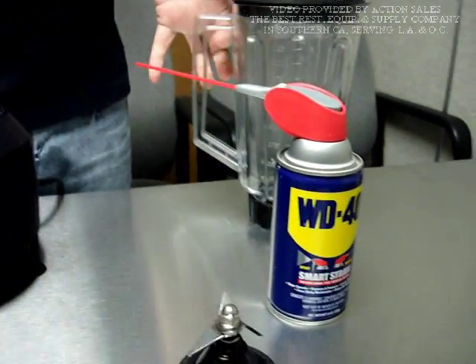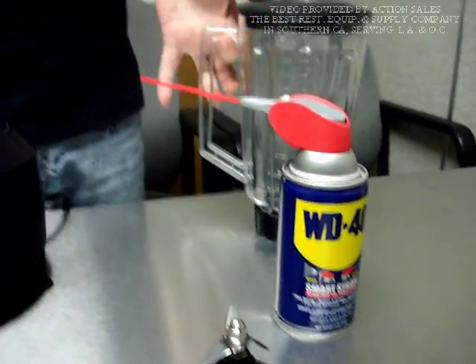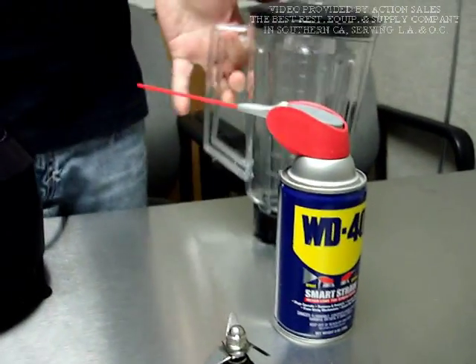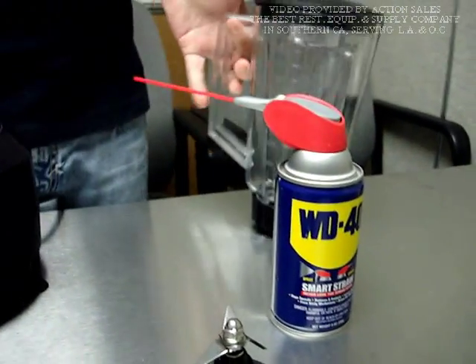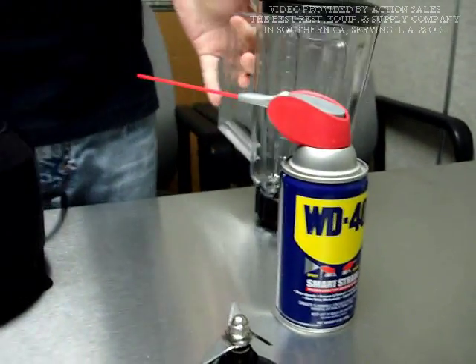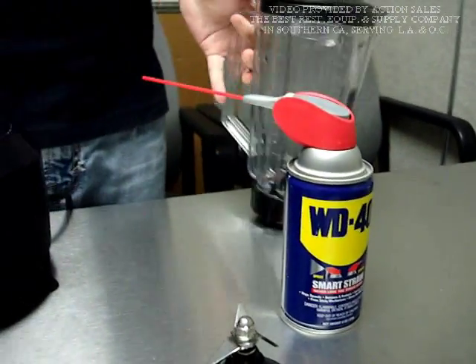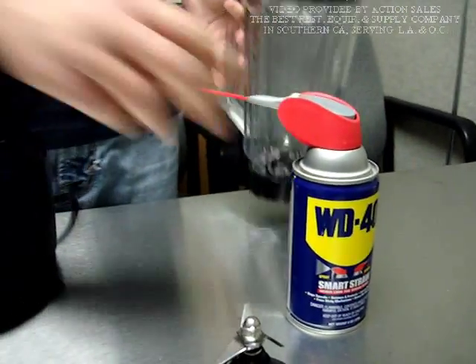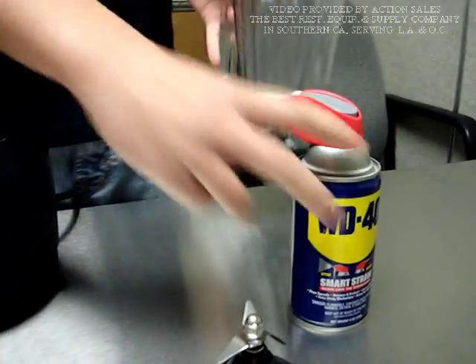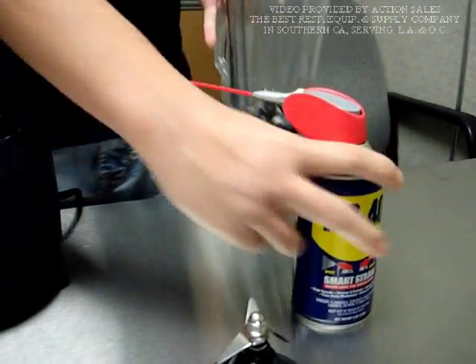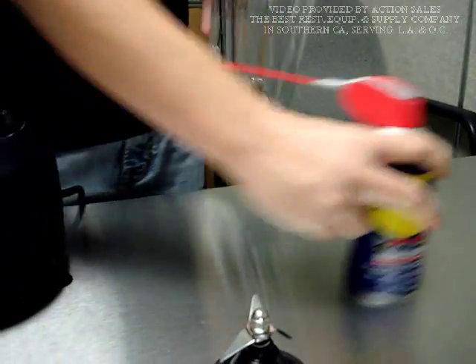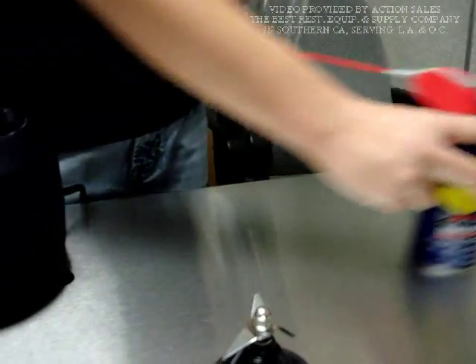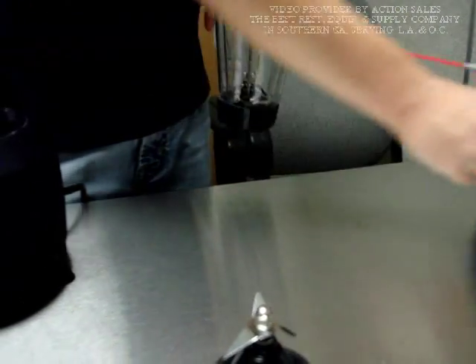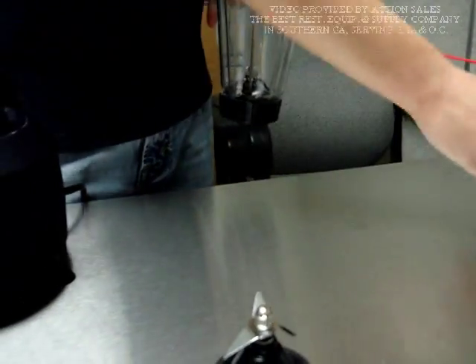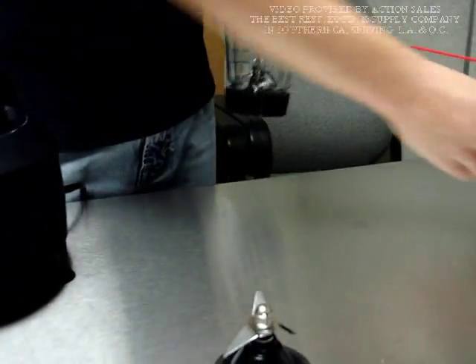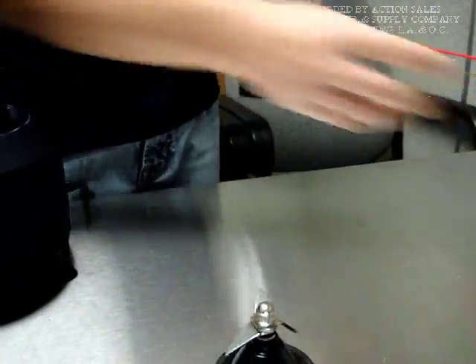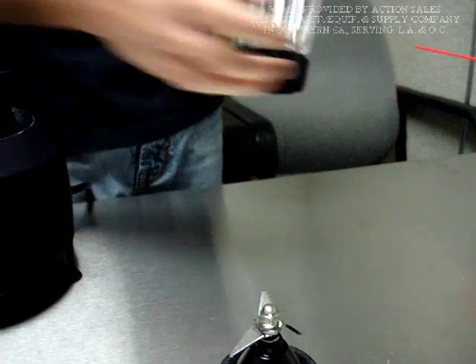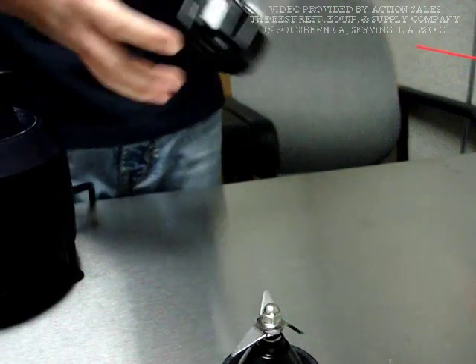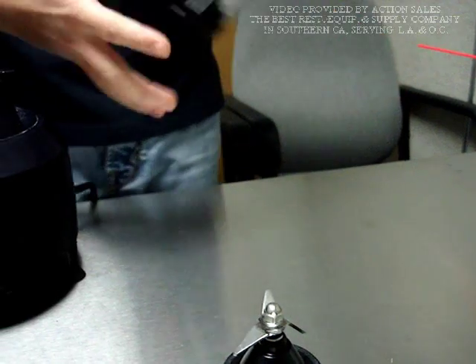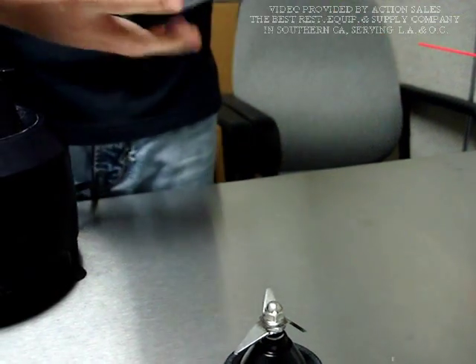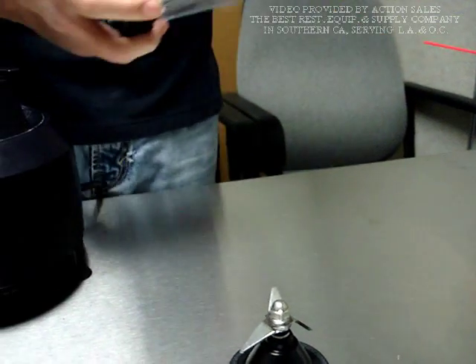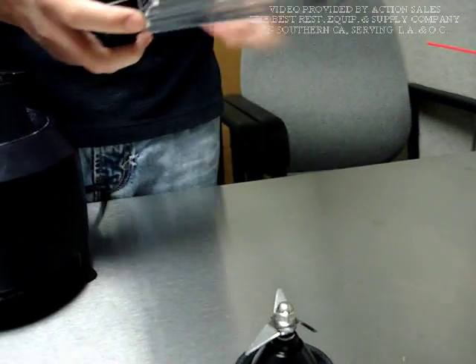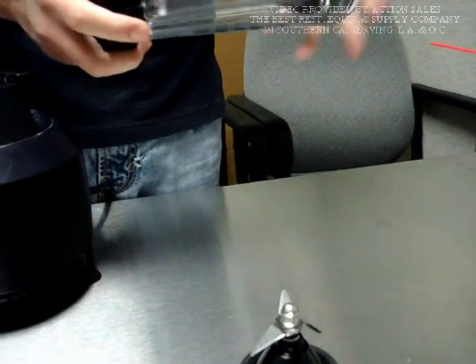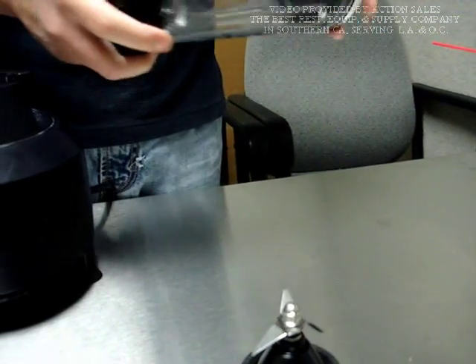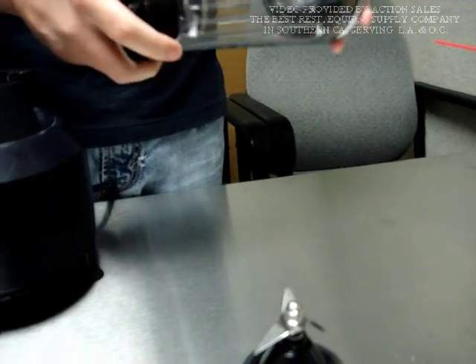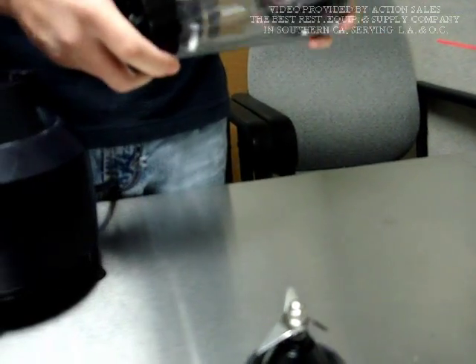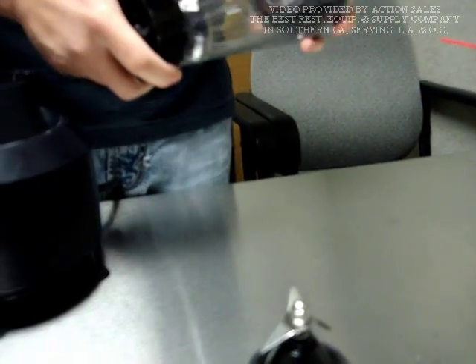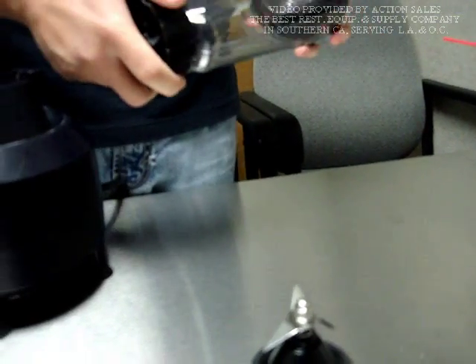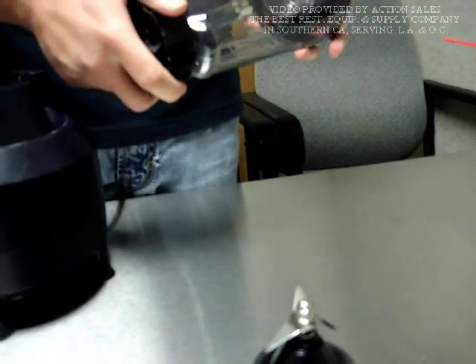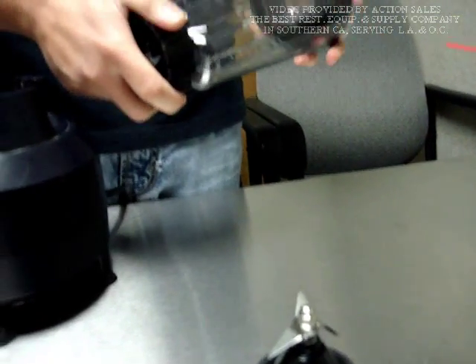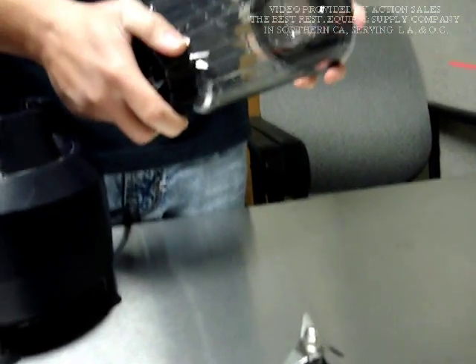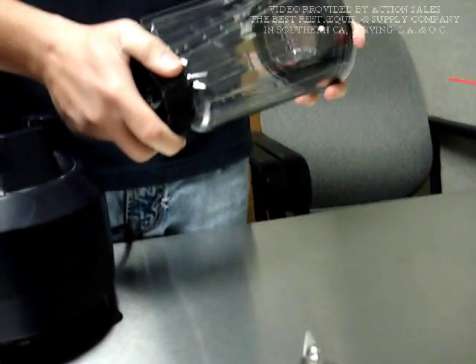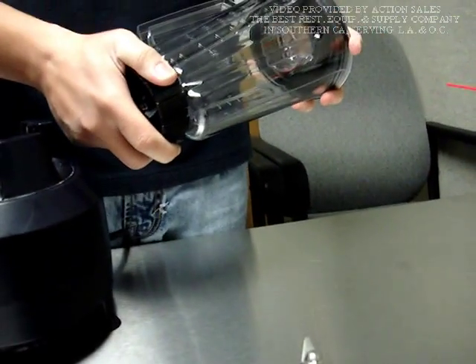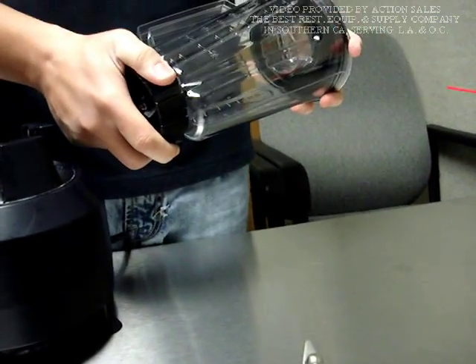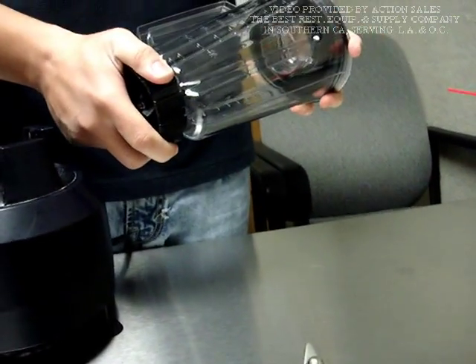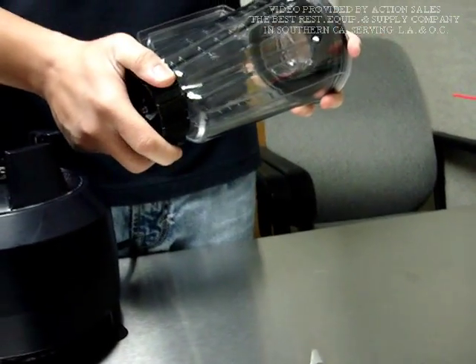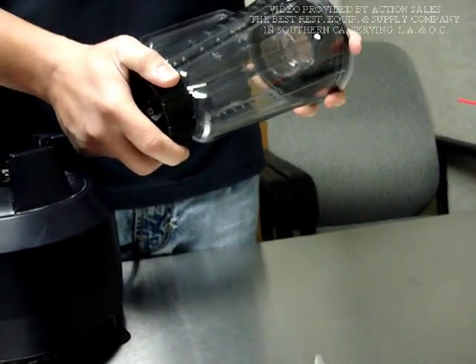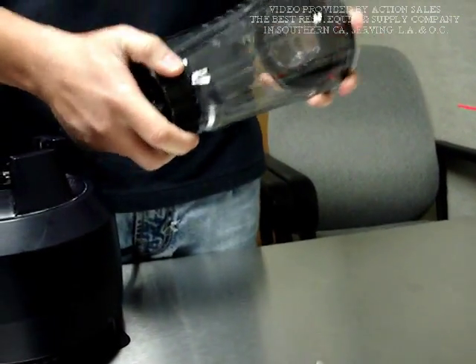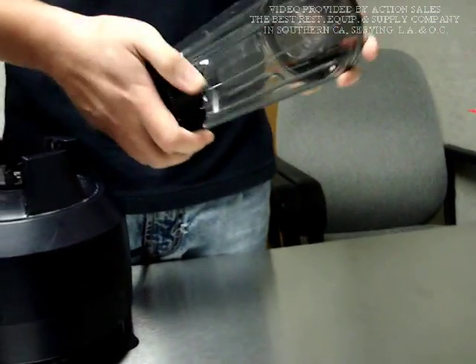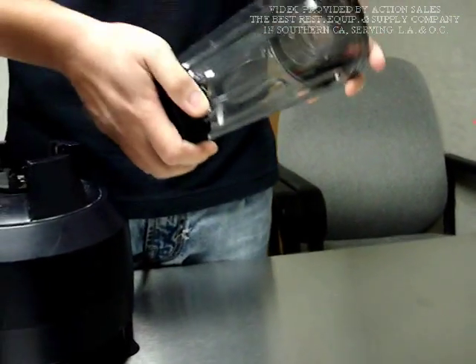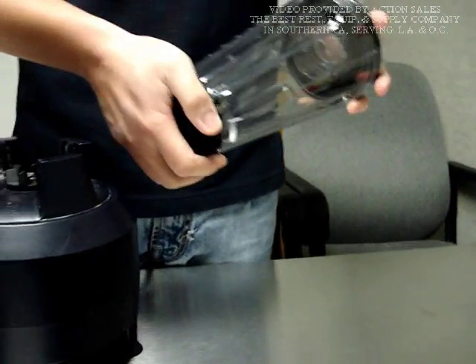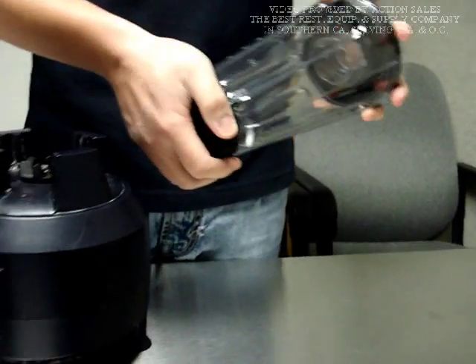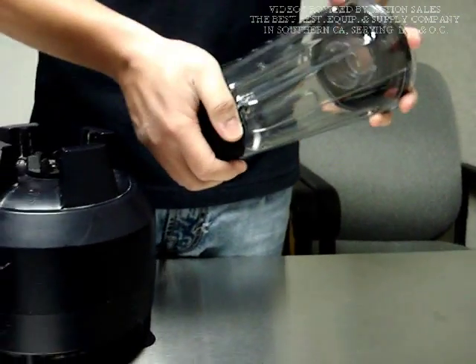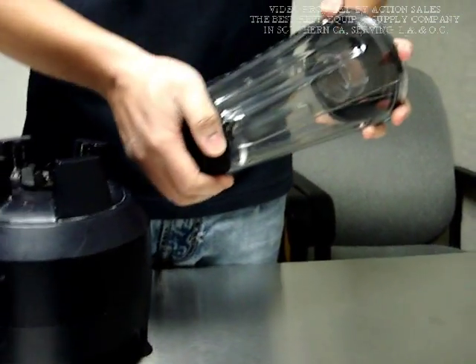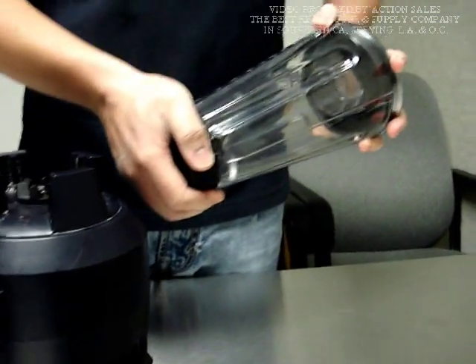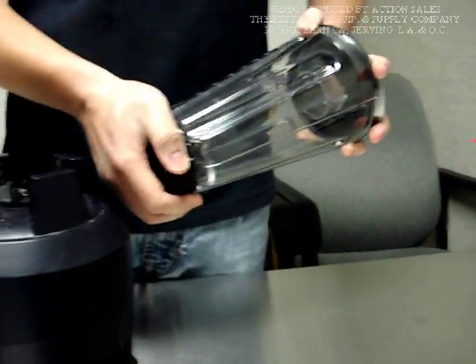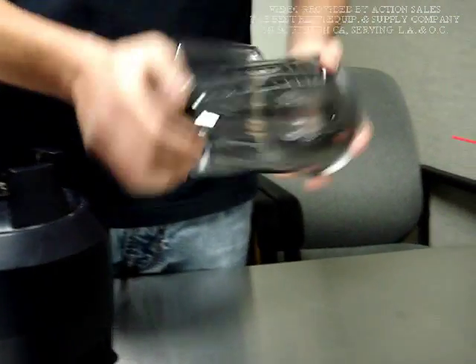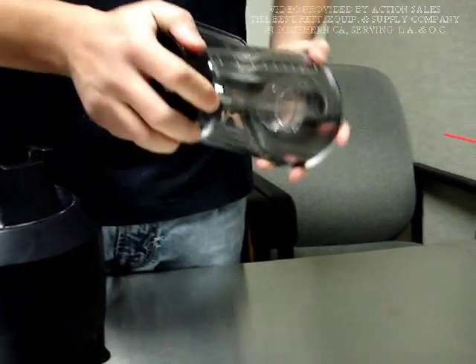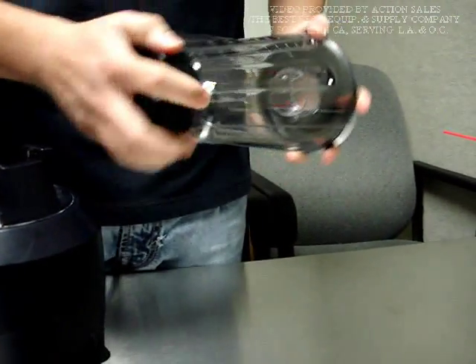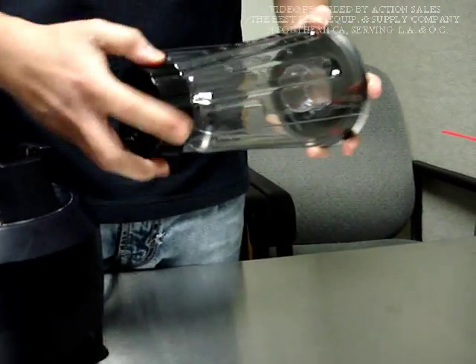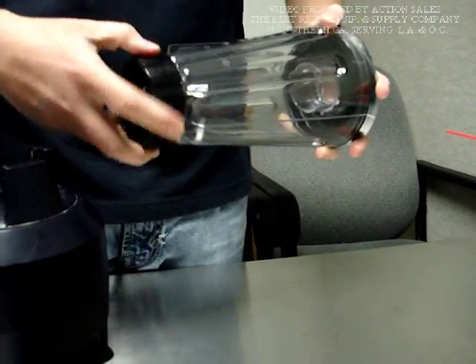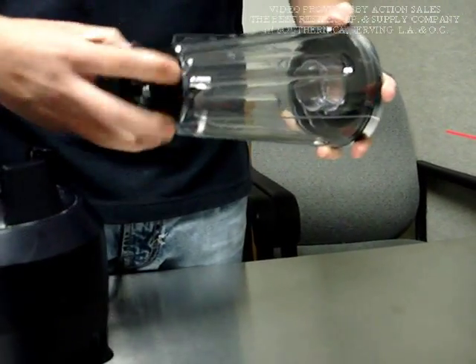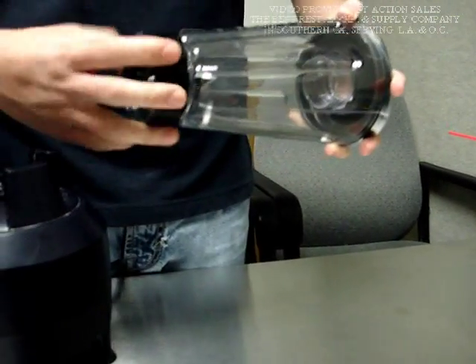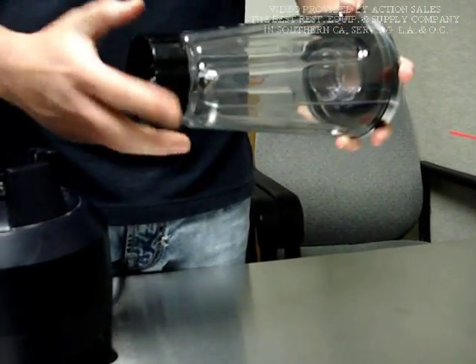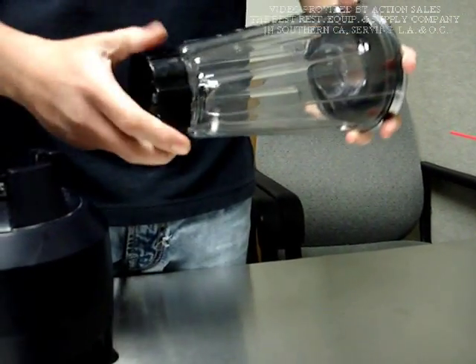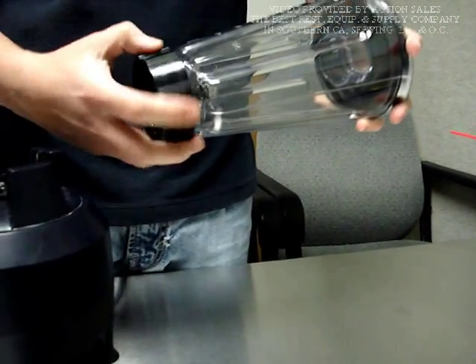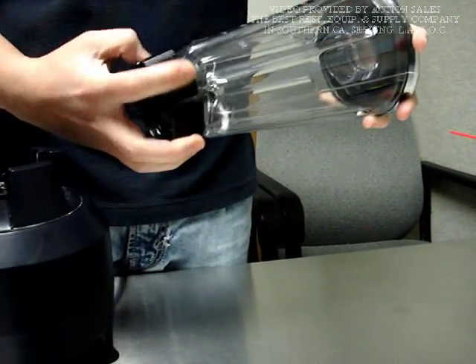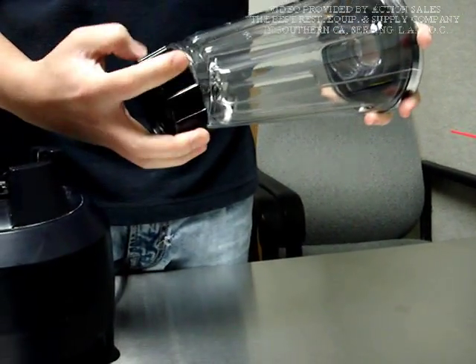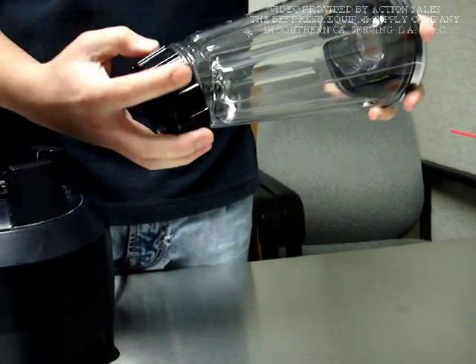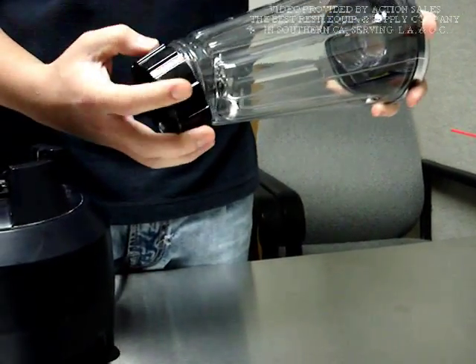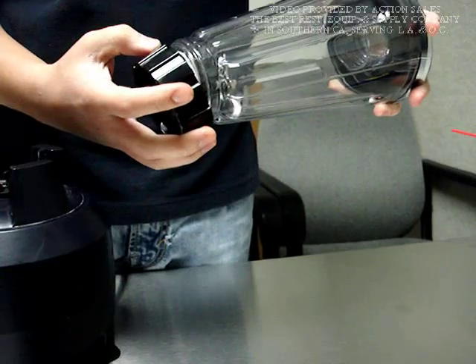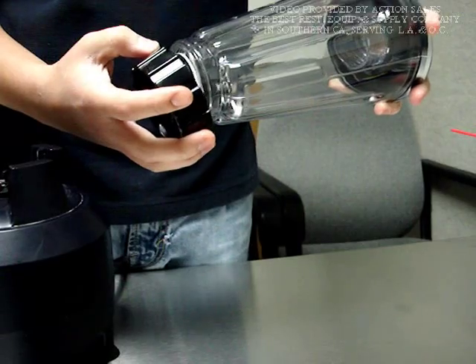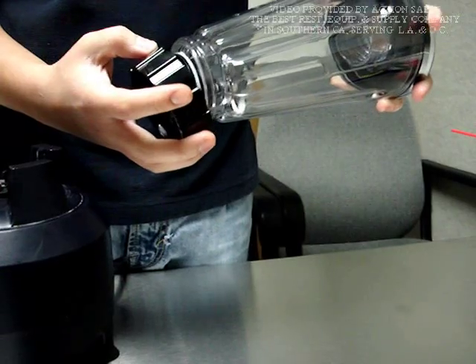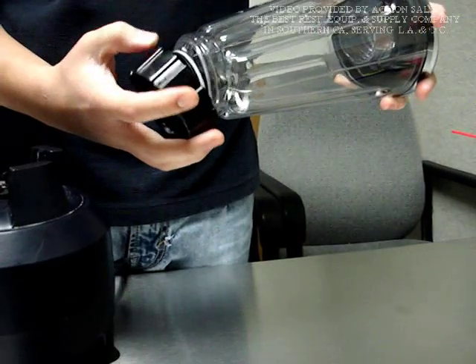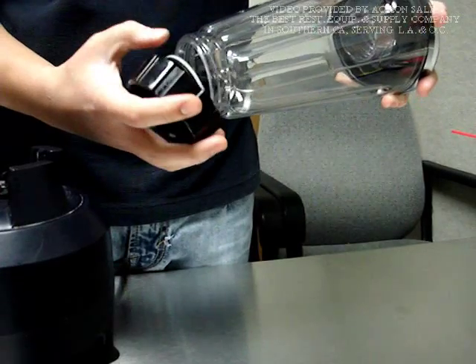Now for the blade part — it's very simple. Just twist it off, twist it loose, the retainer nut.